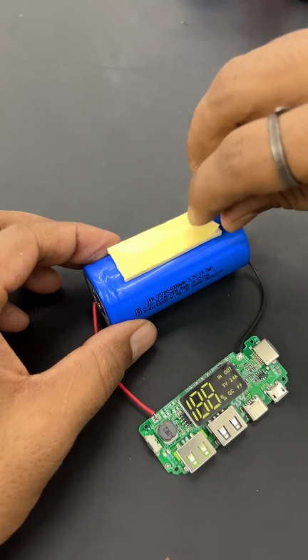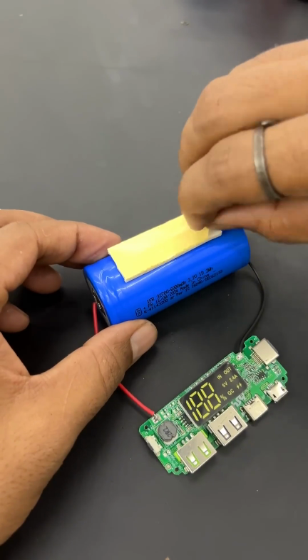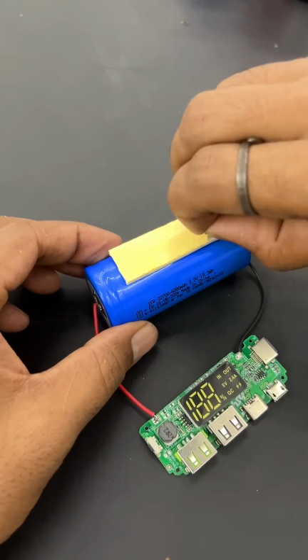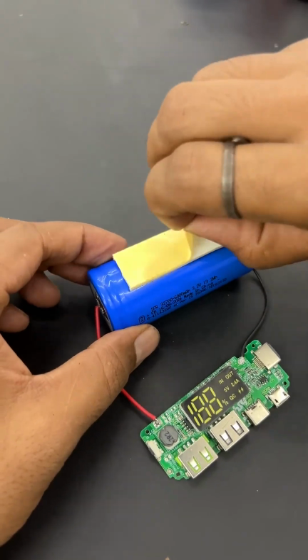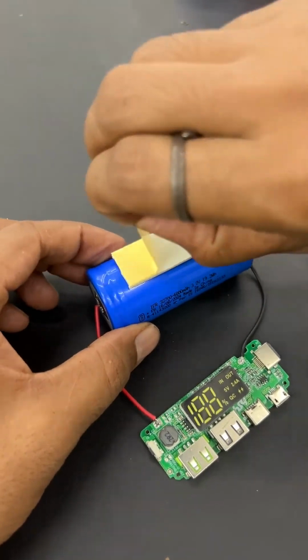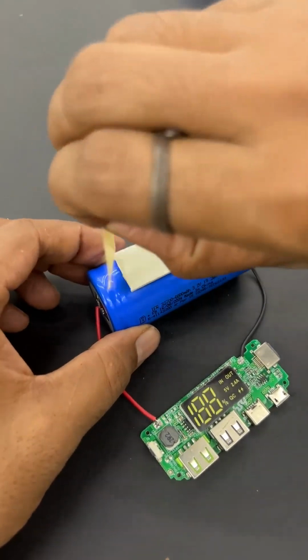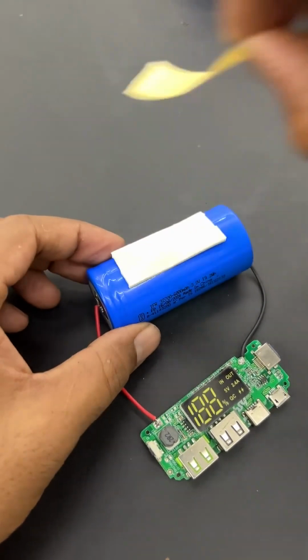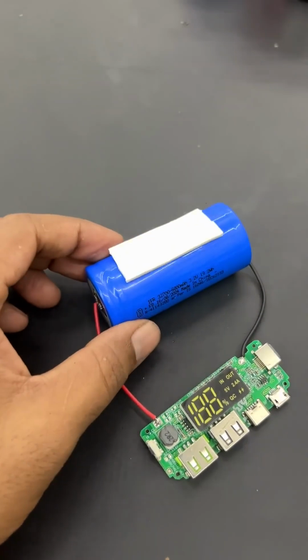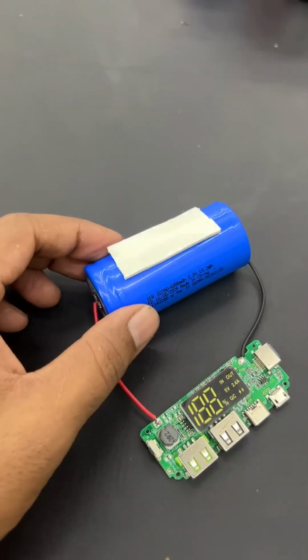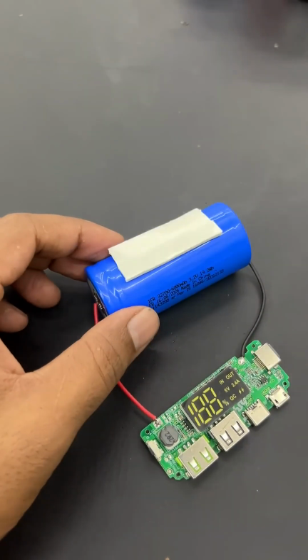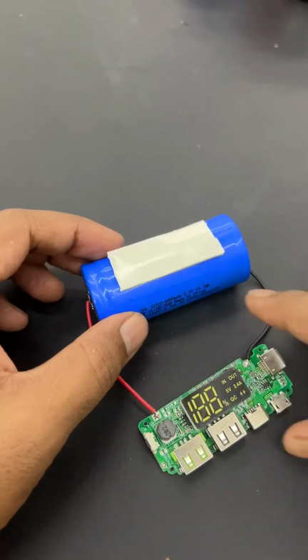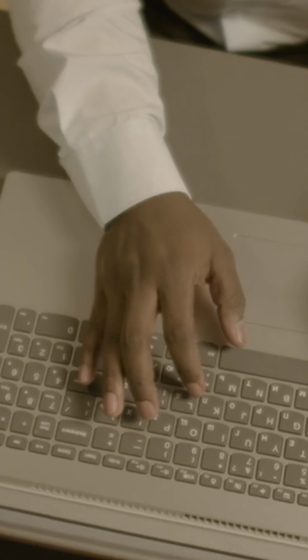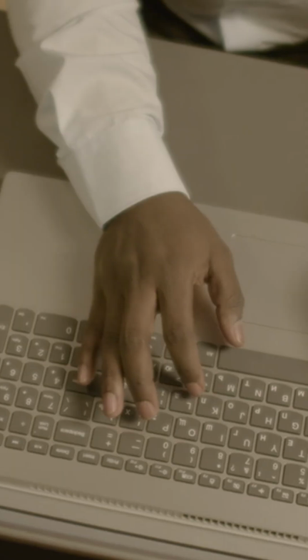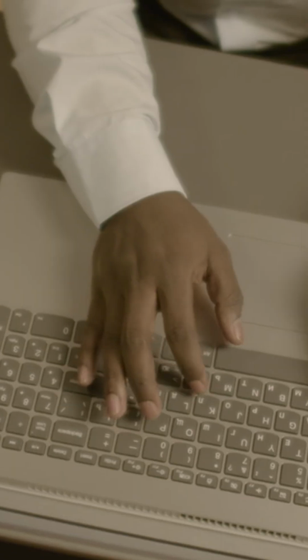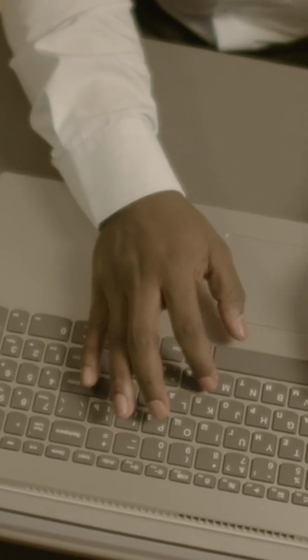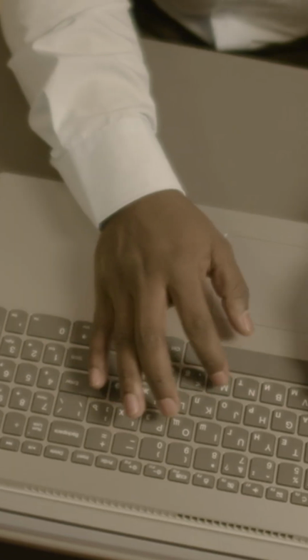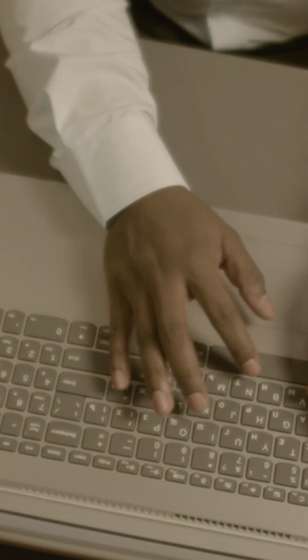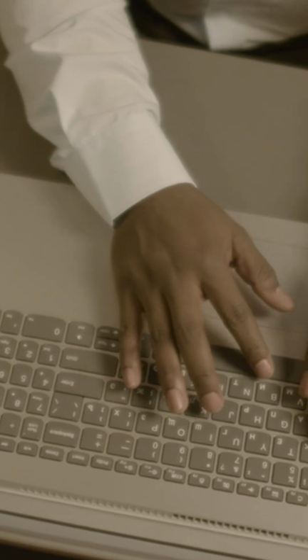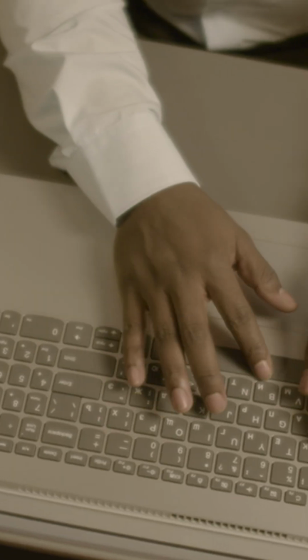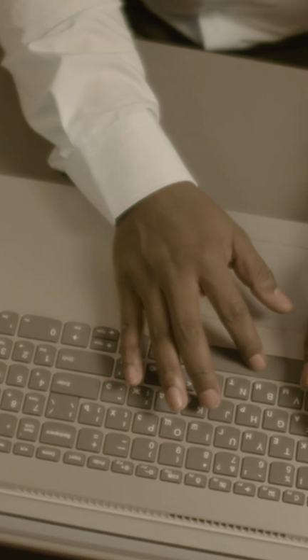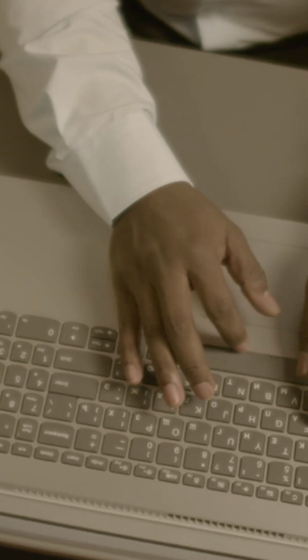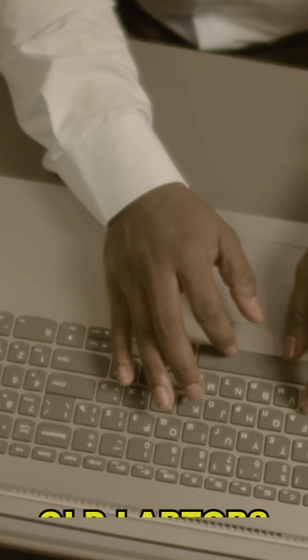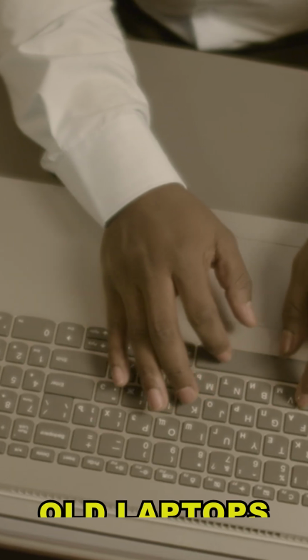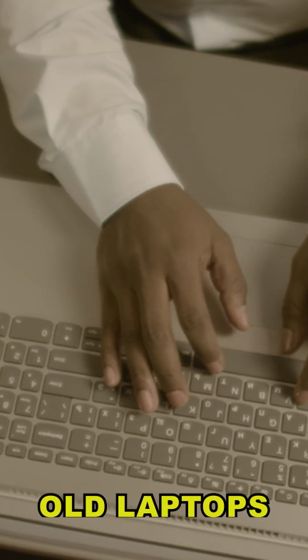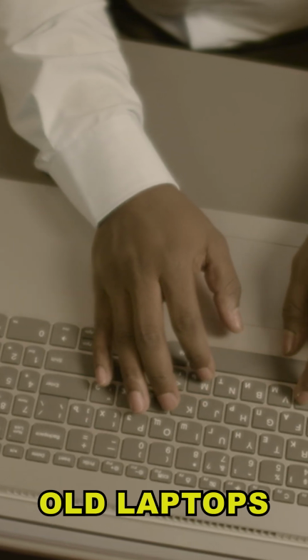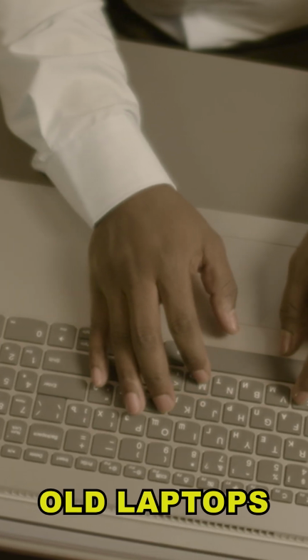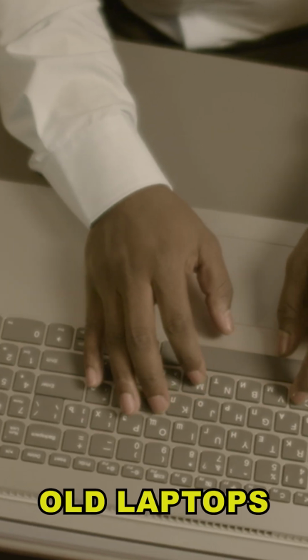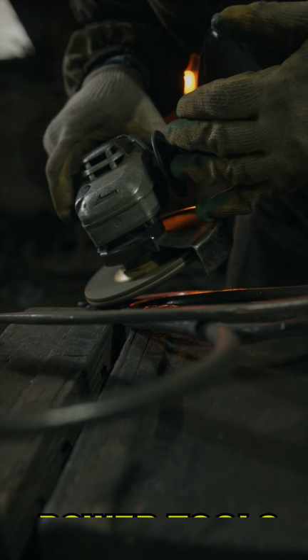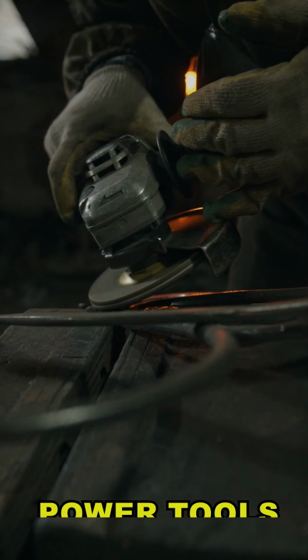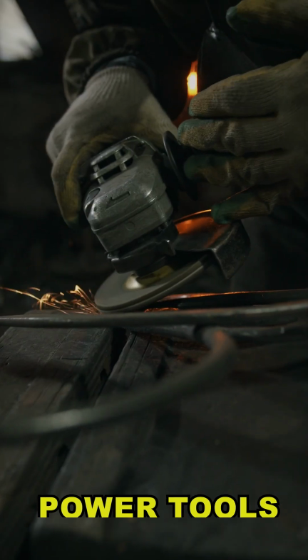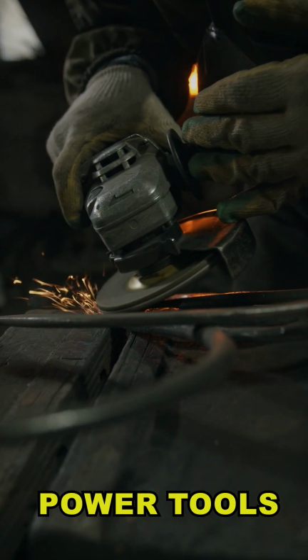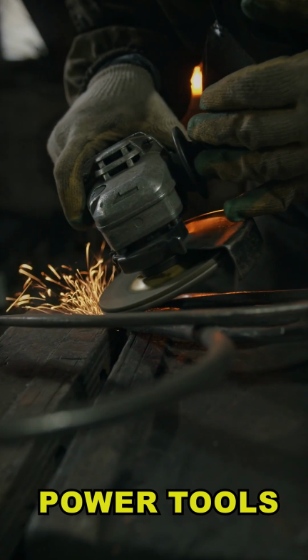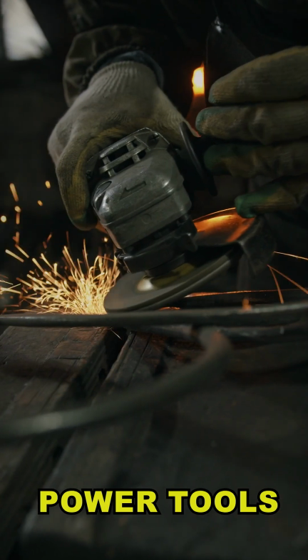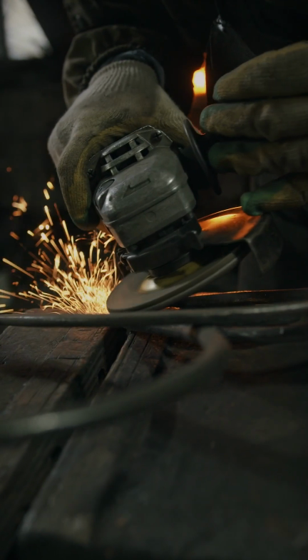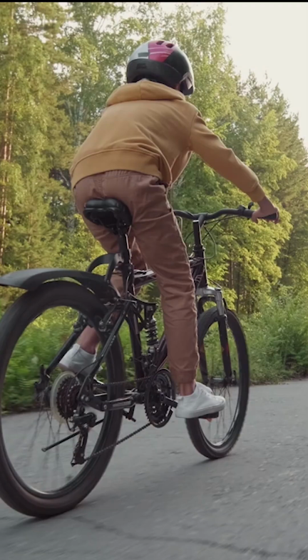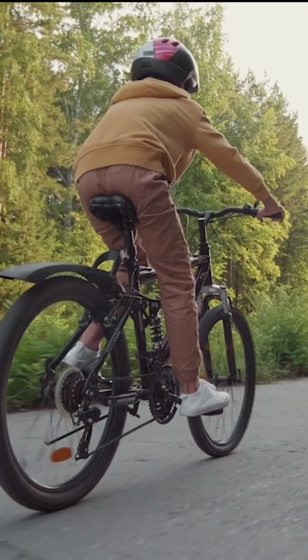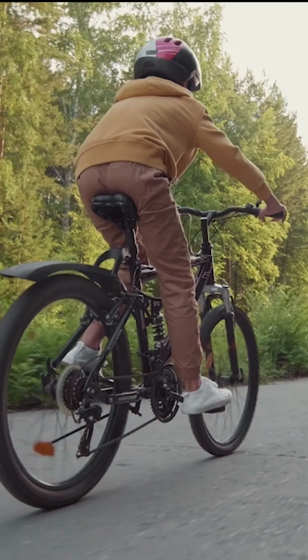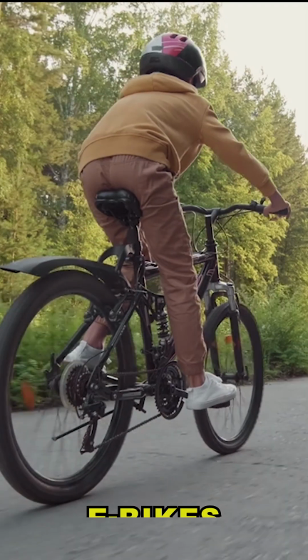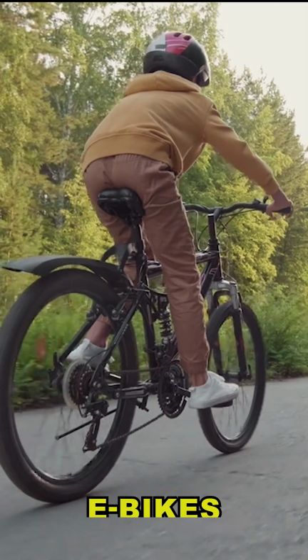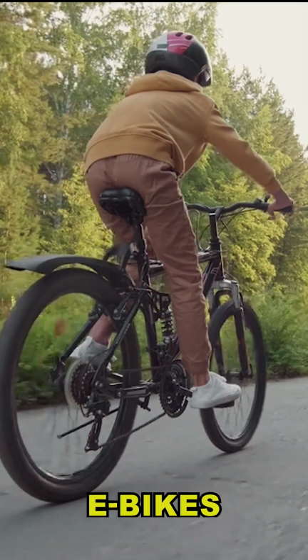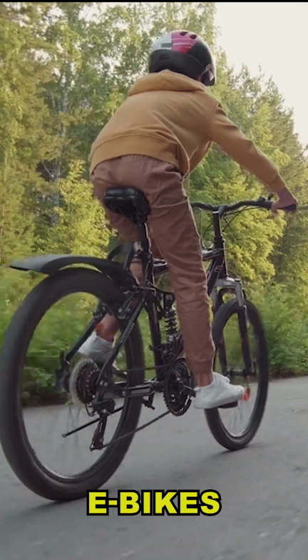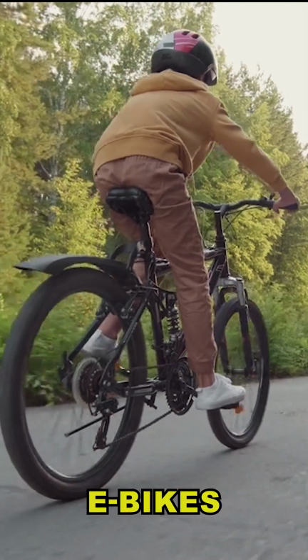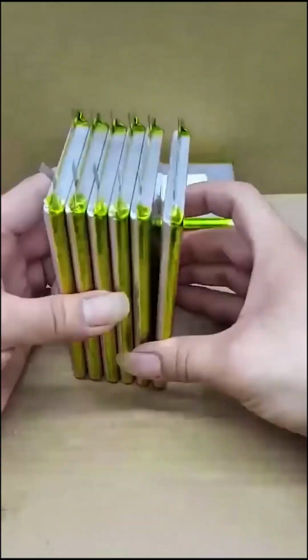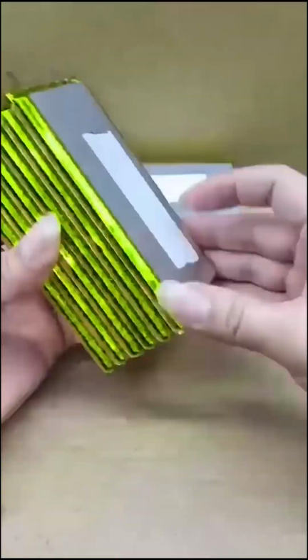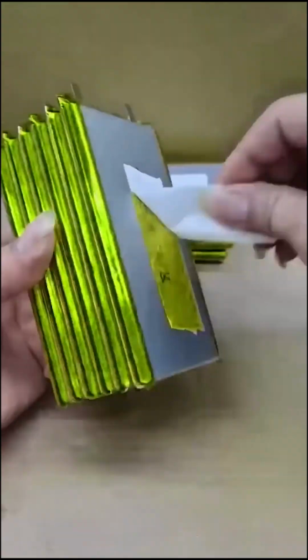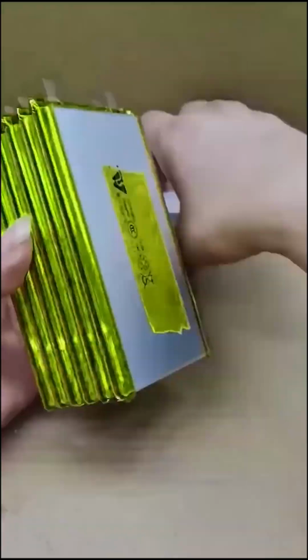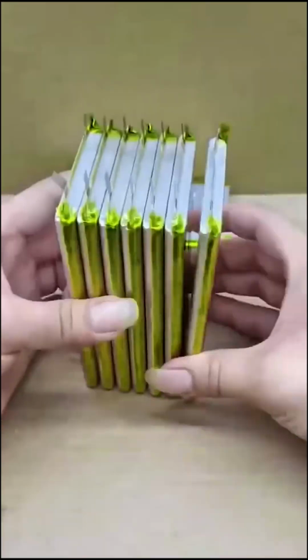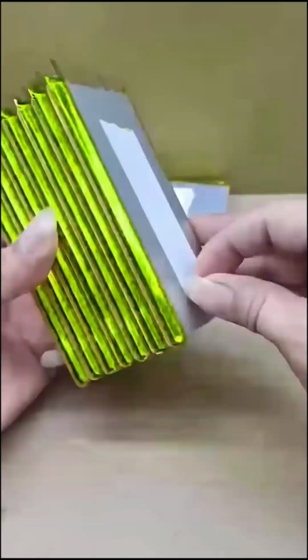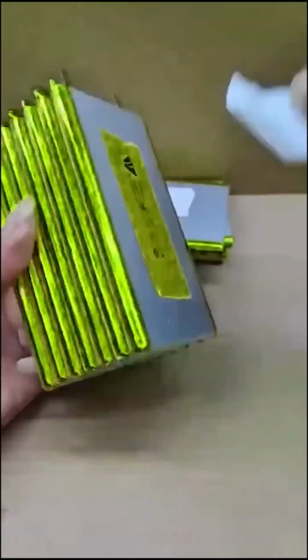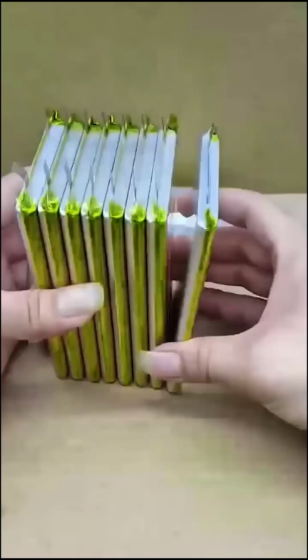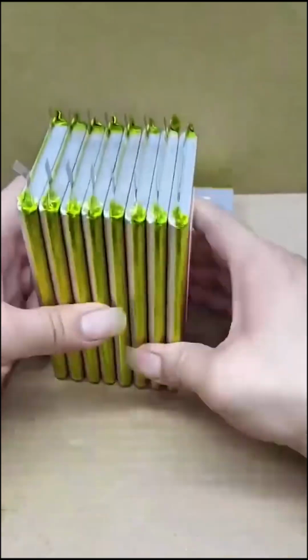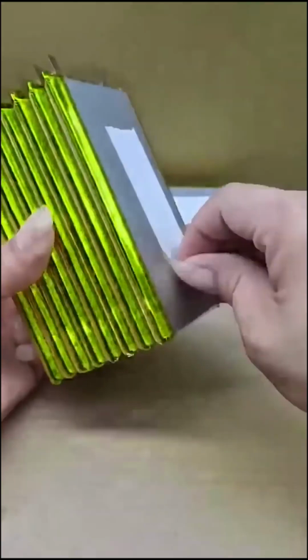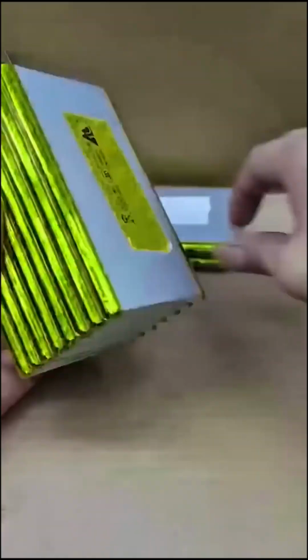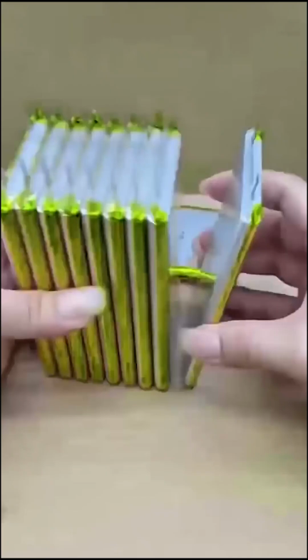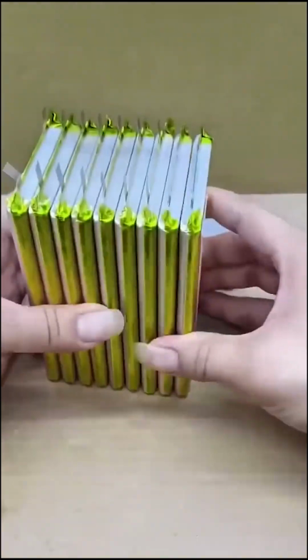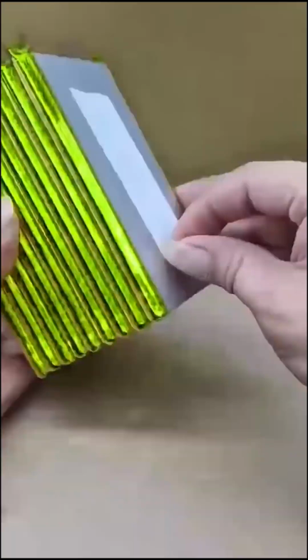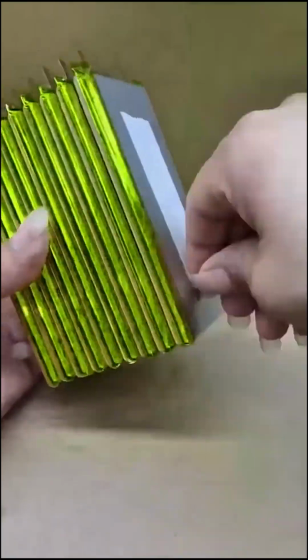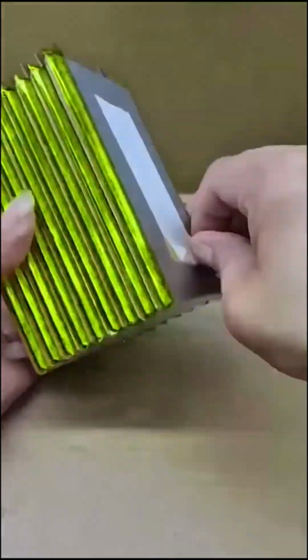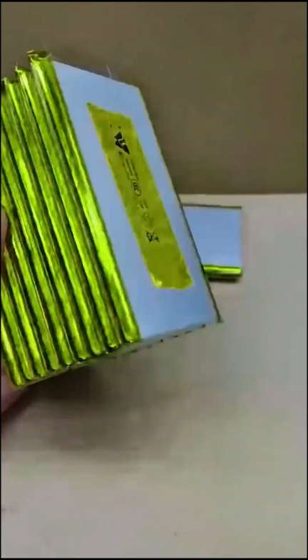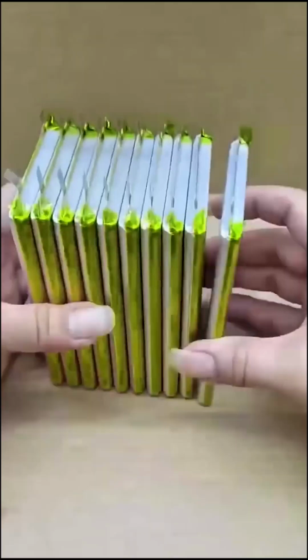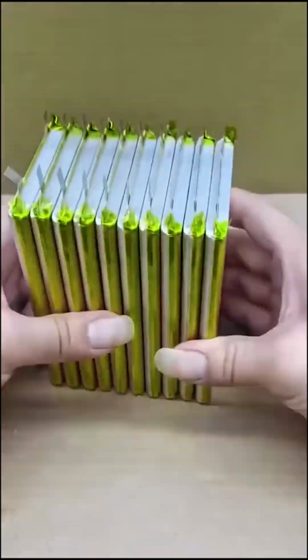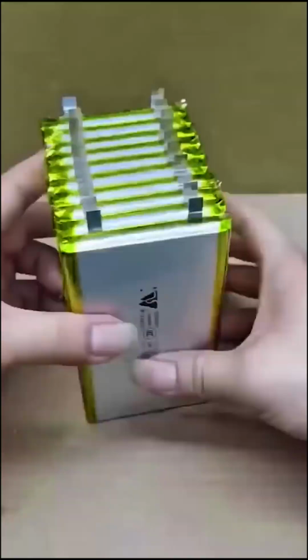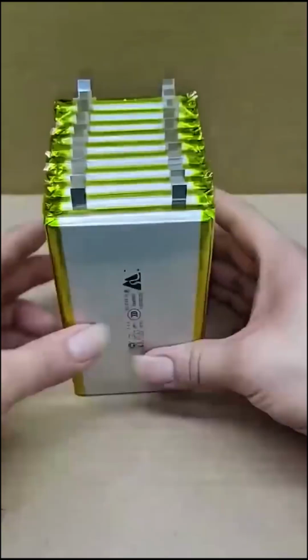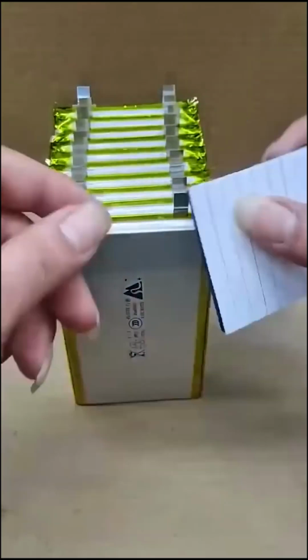Reclaimed batteries, especially from old laptops, power tools, or e-bikes, can be a goldmine for a DIY battery bank.